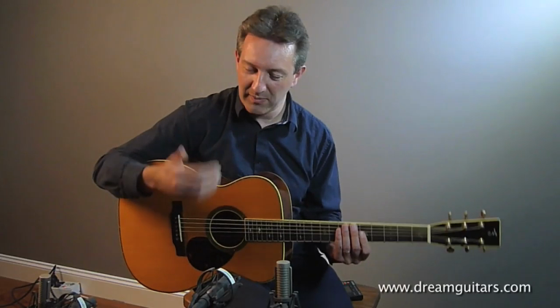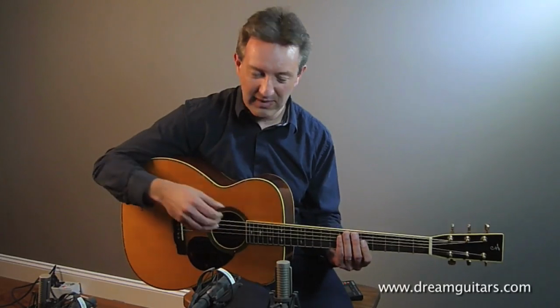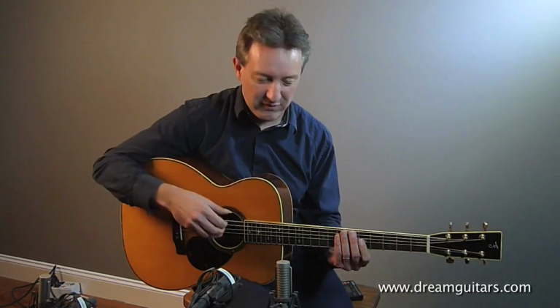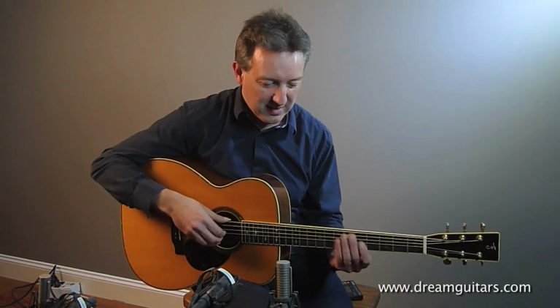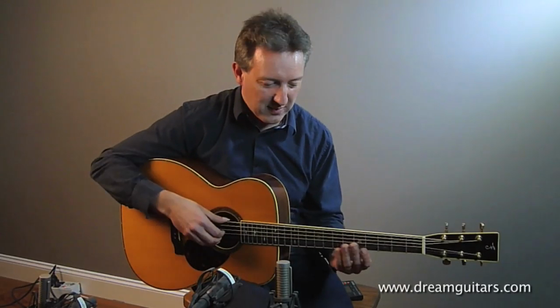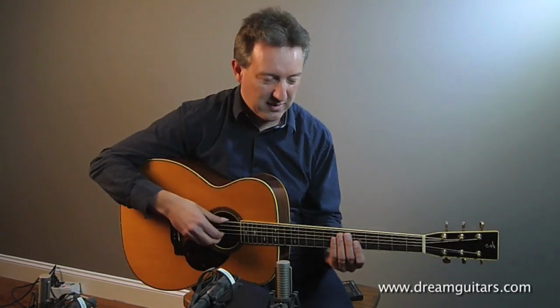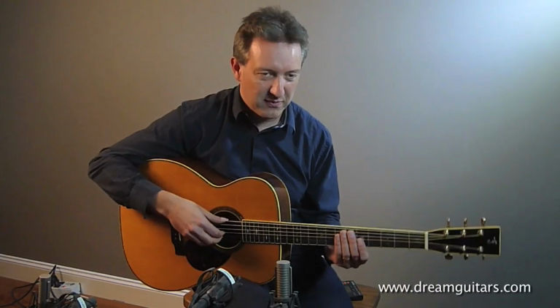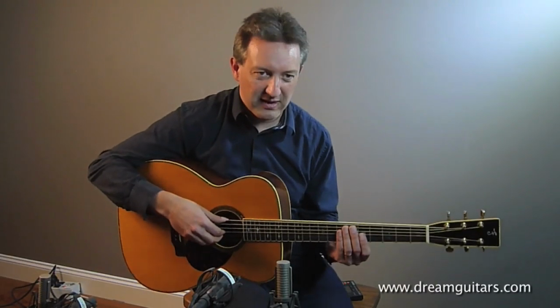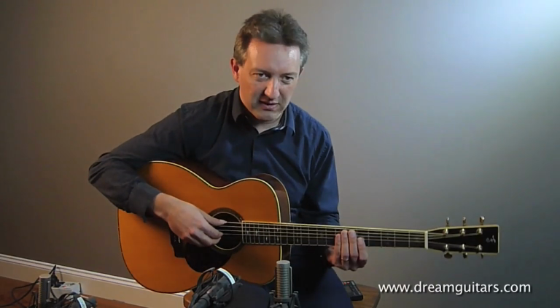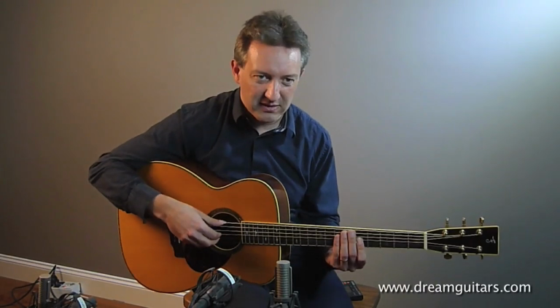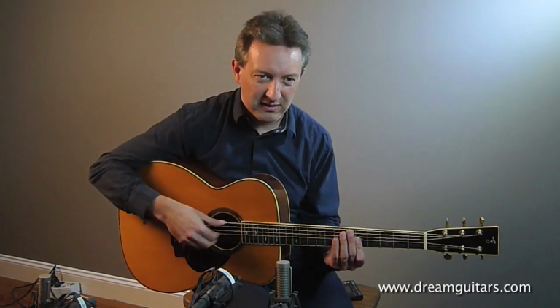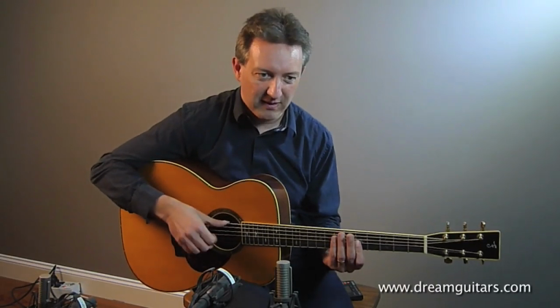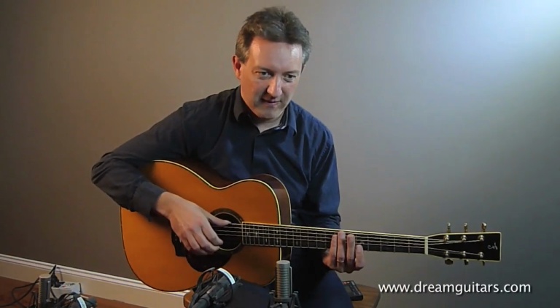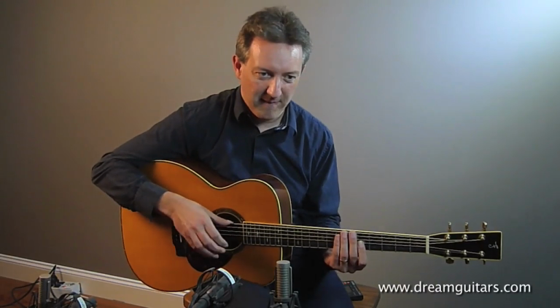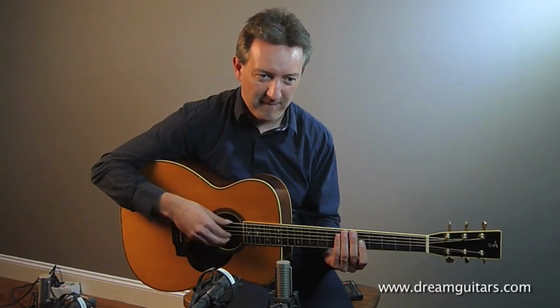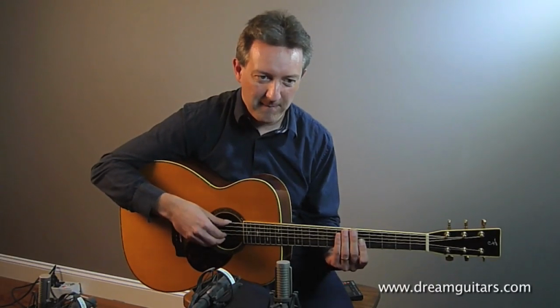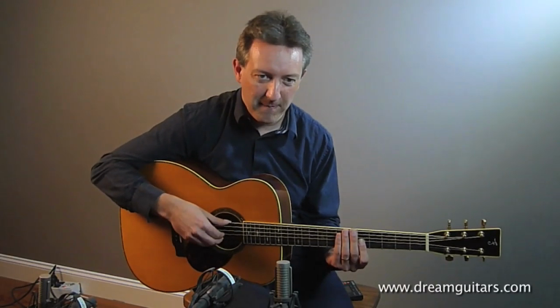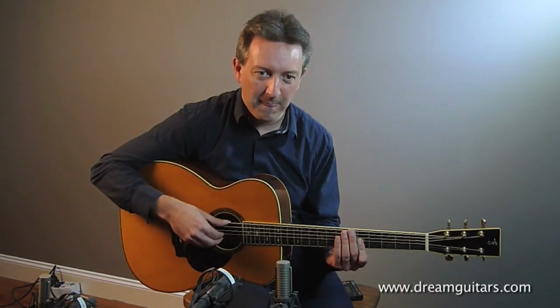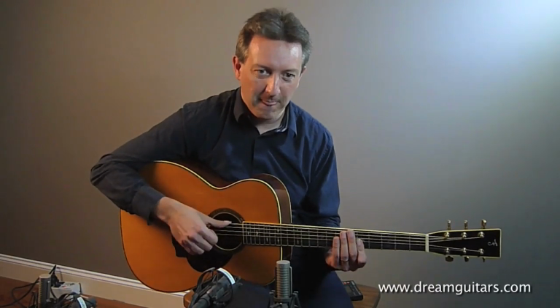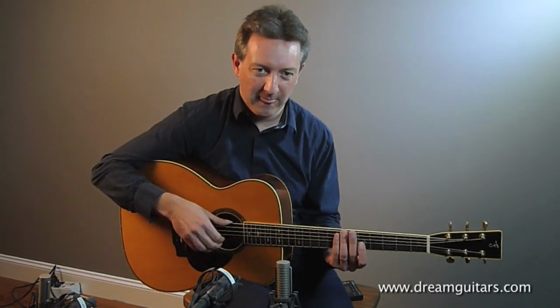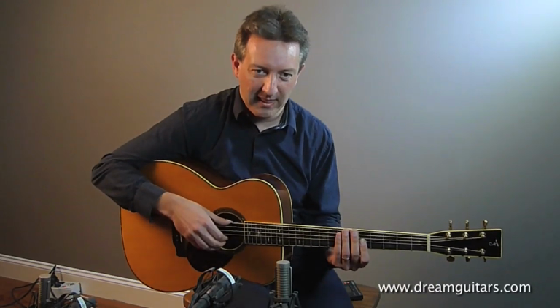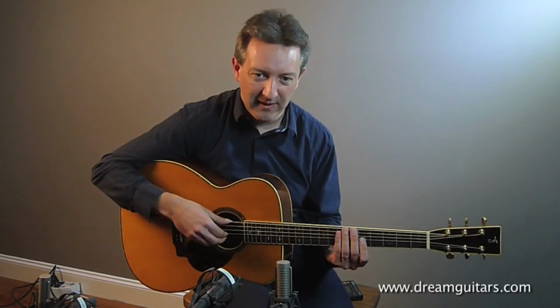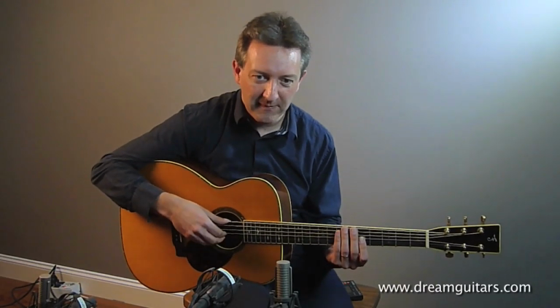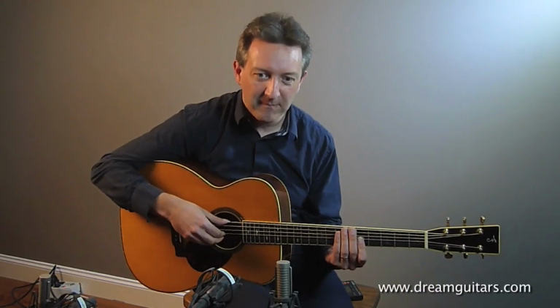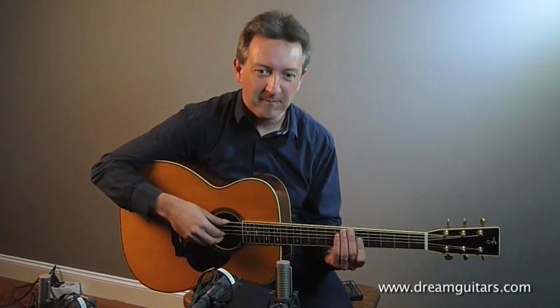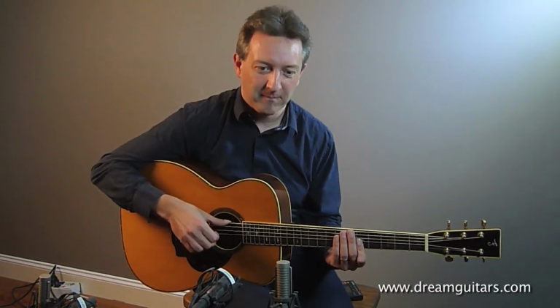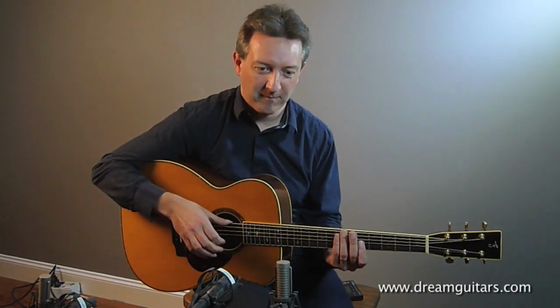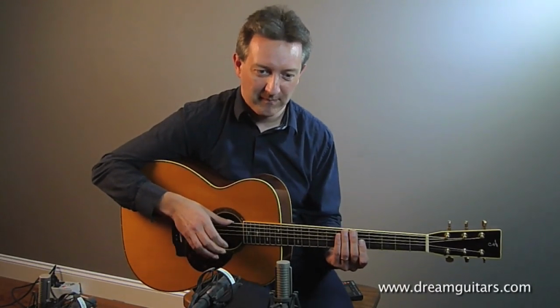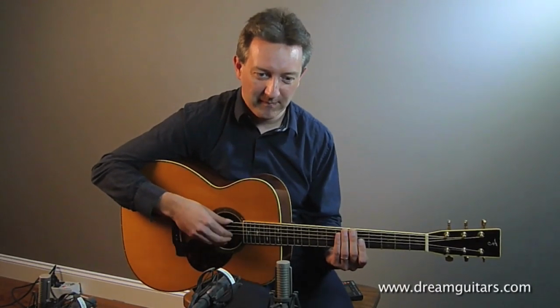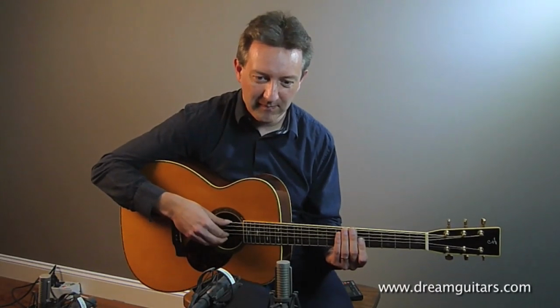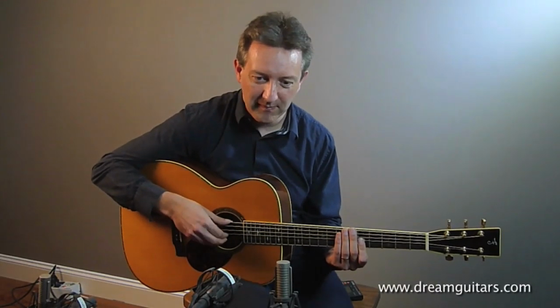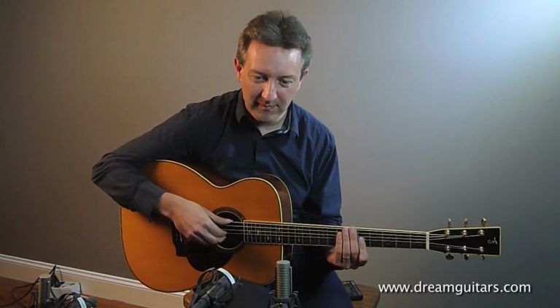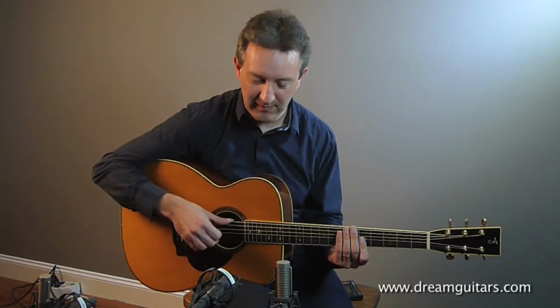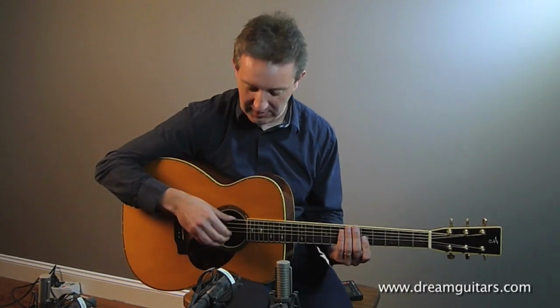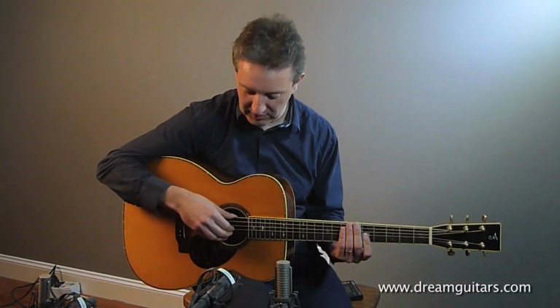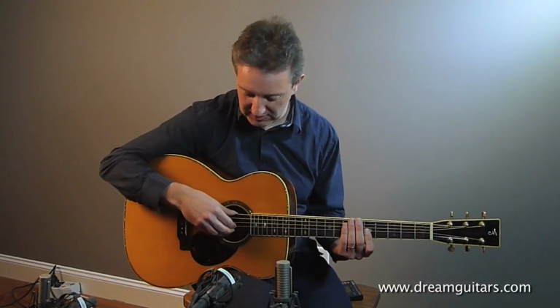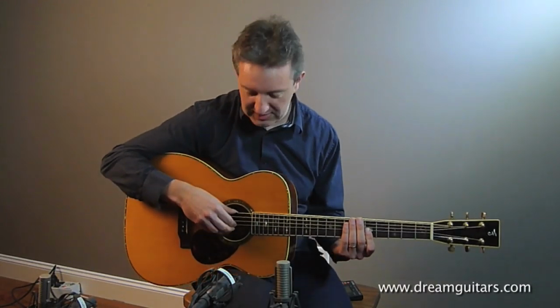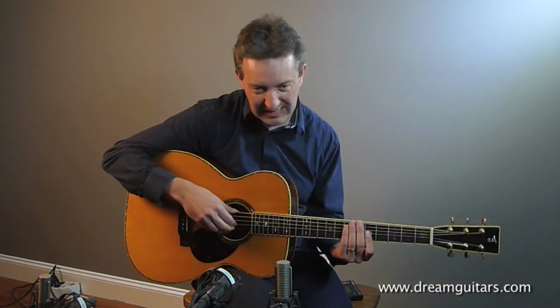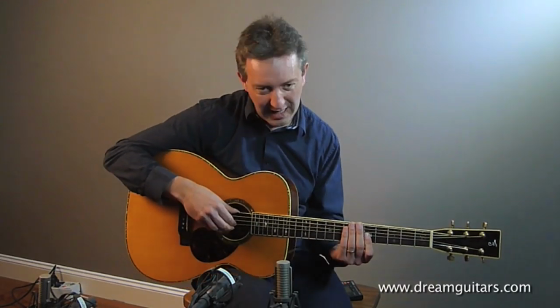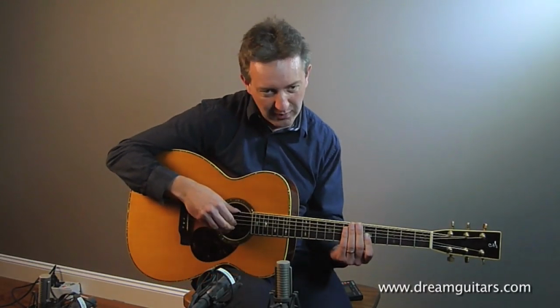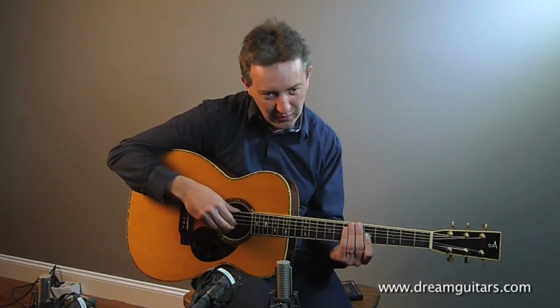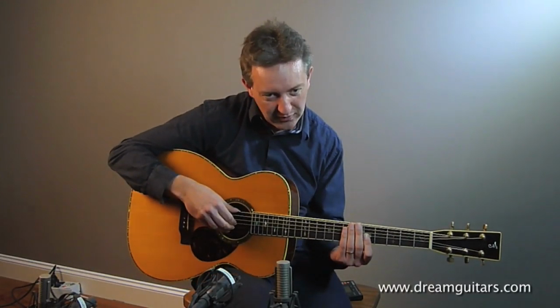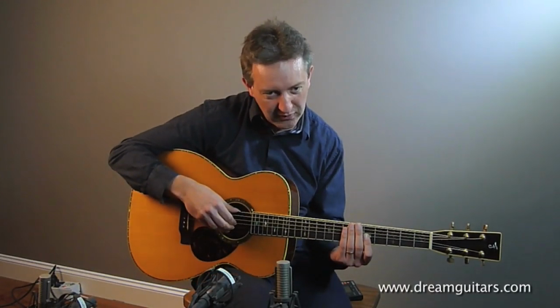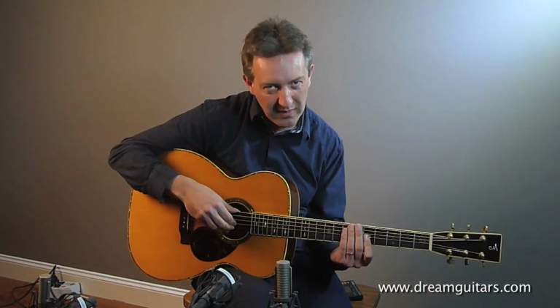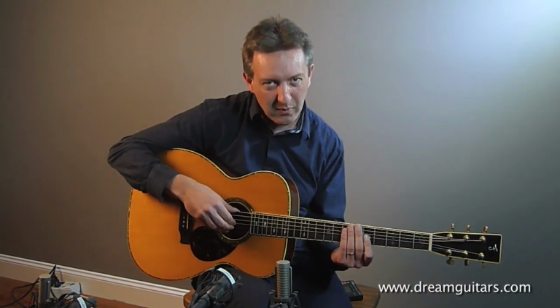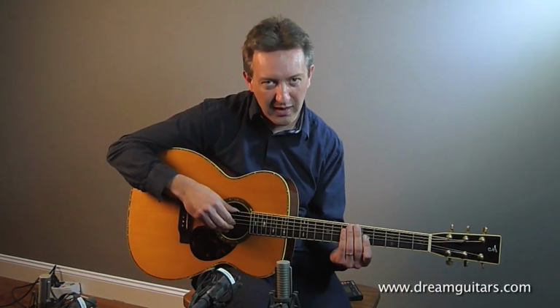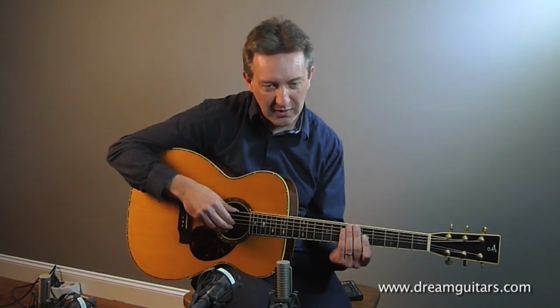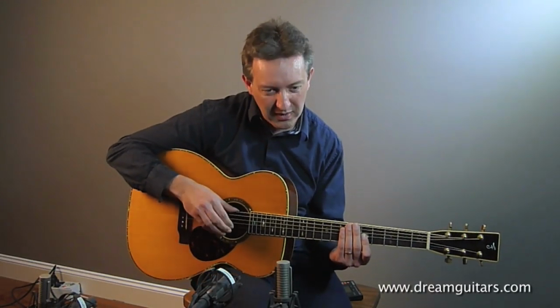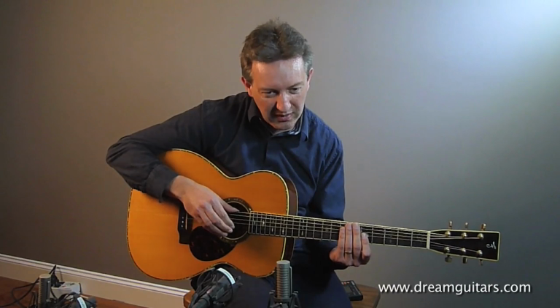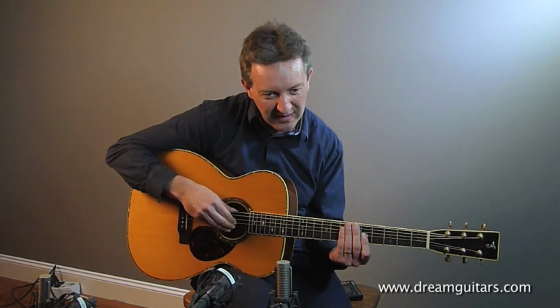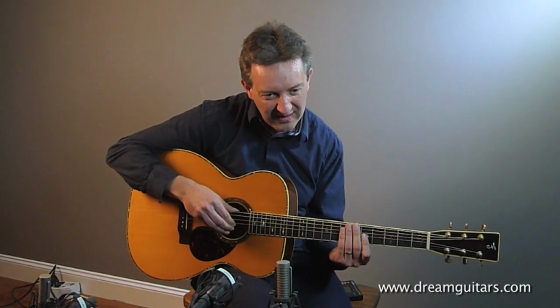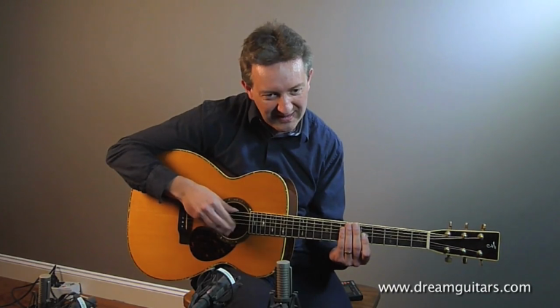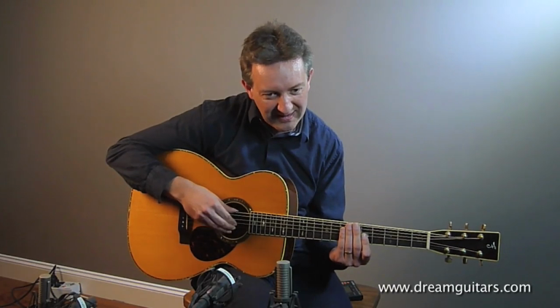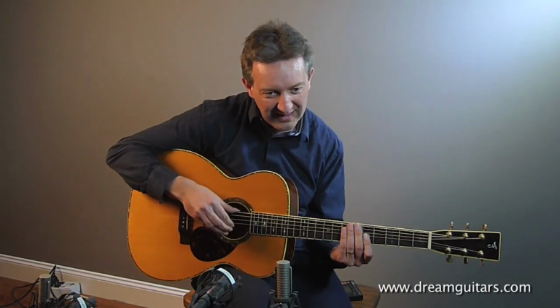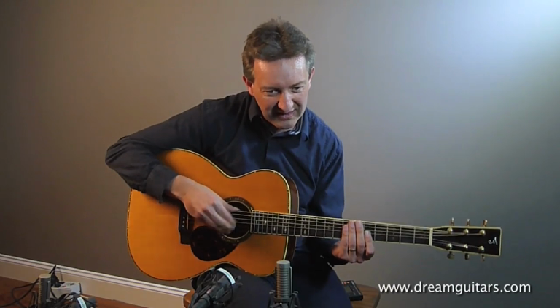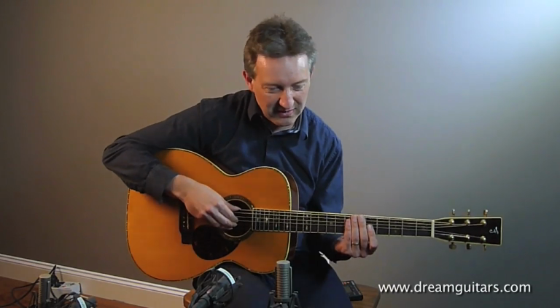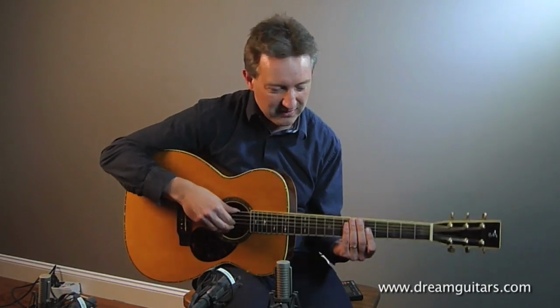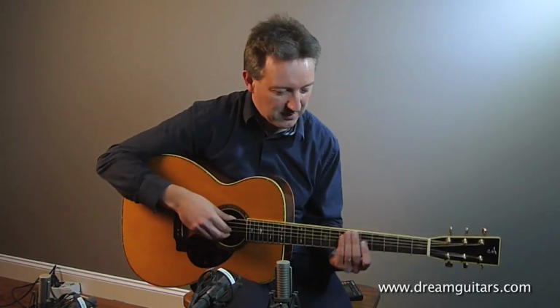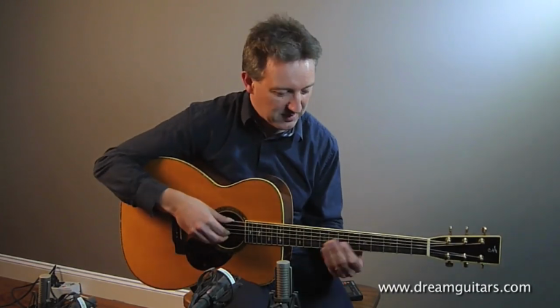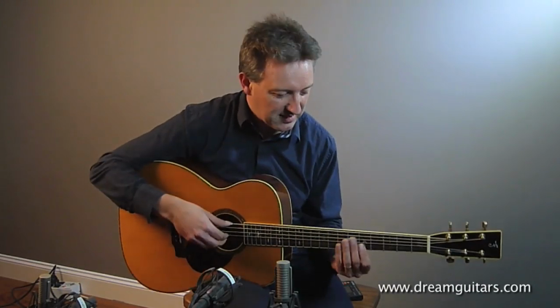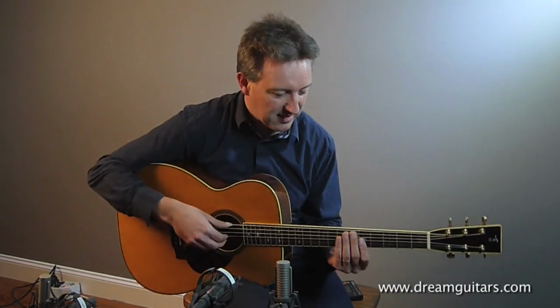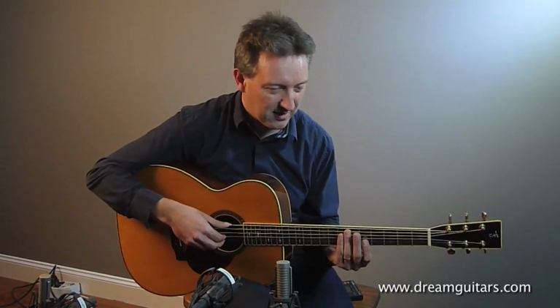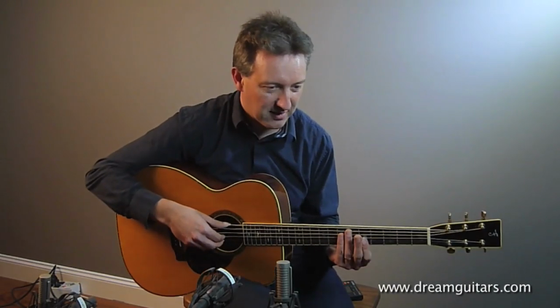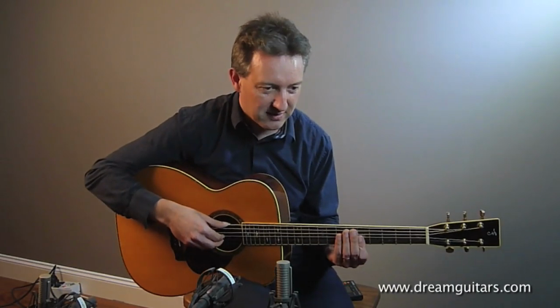If you play it with your fingers you can slap on the fret wire as well — that kind of thing, which is kind of nice.